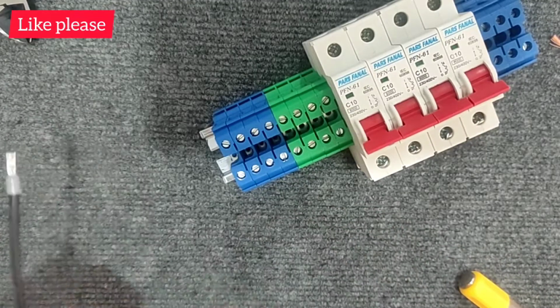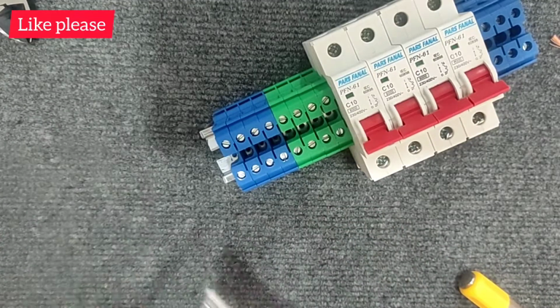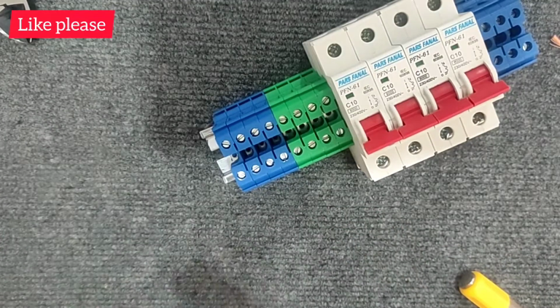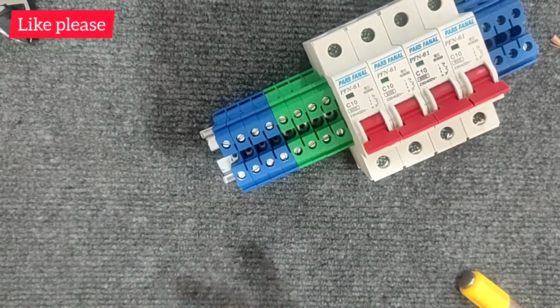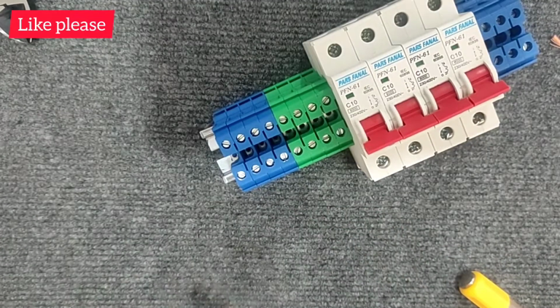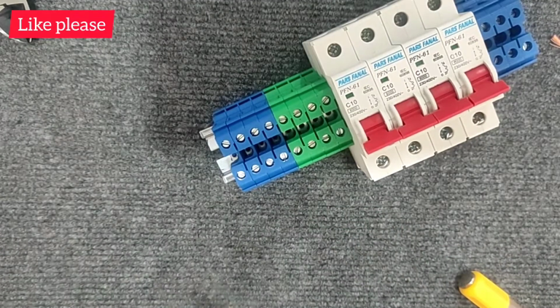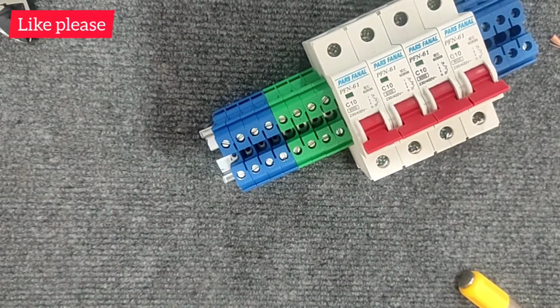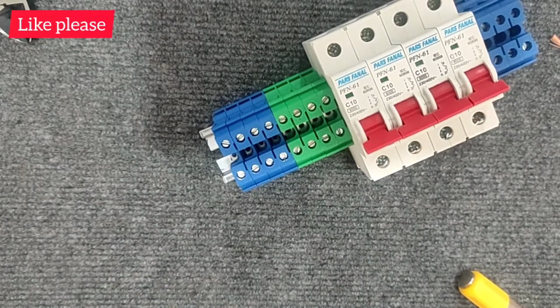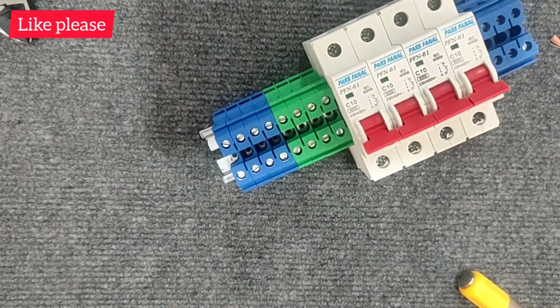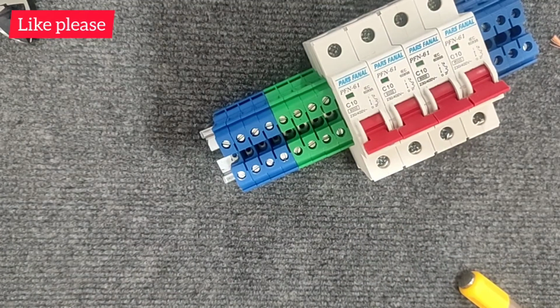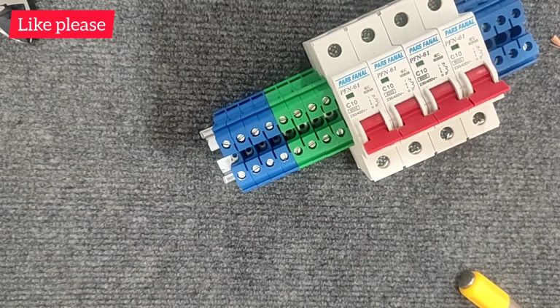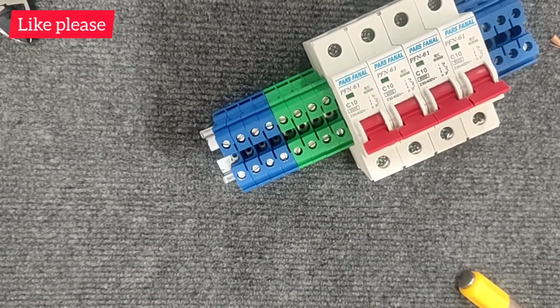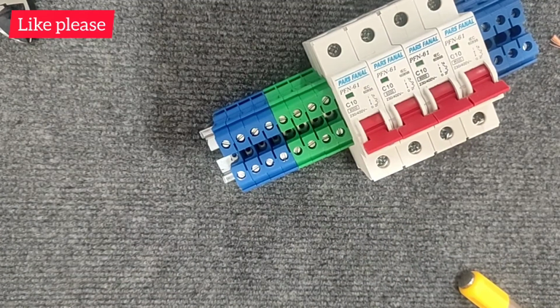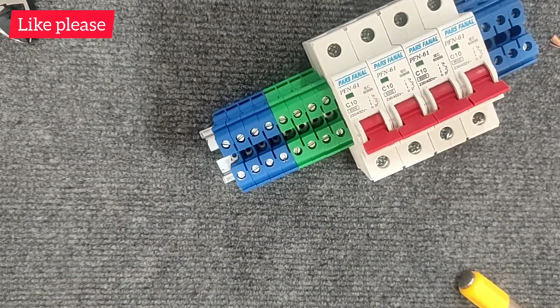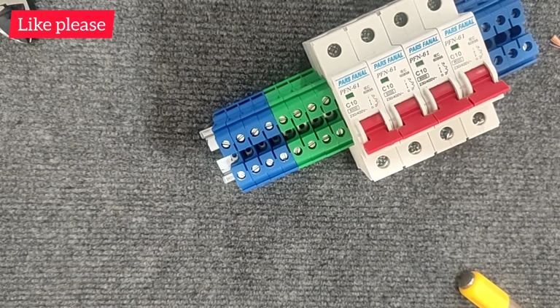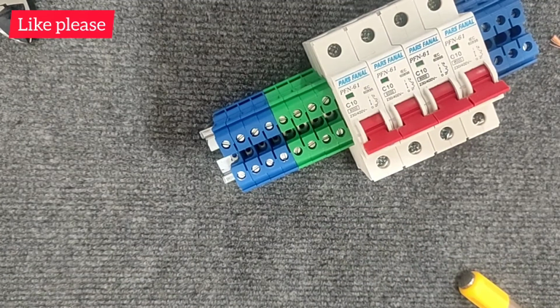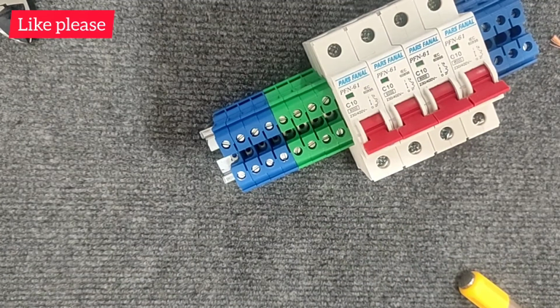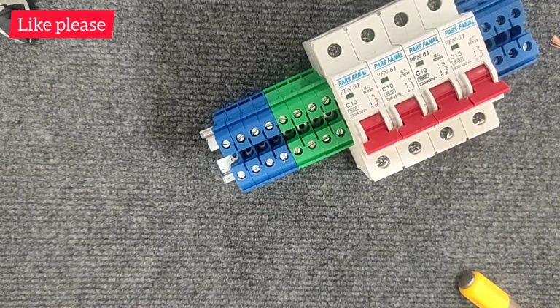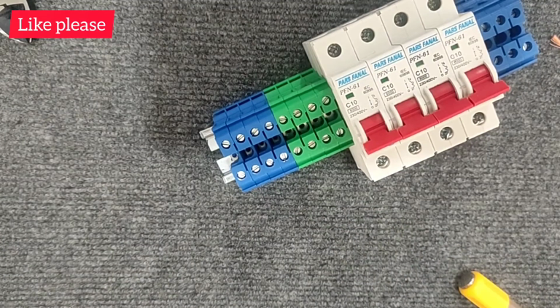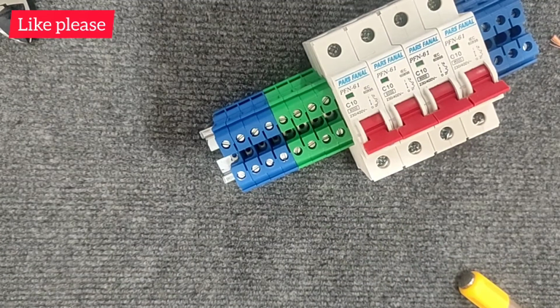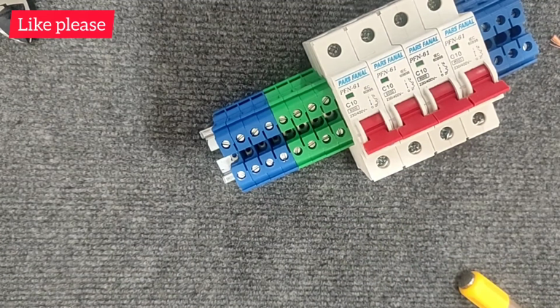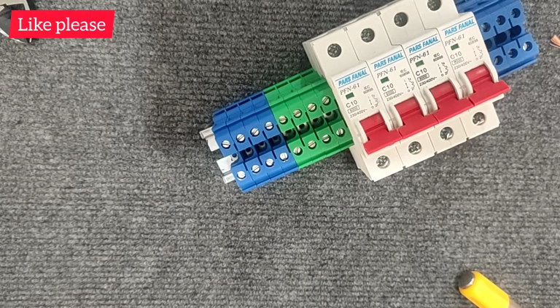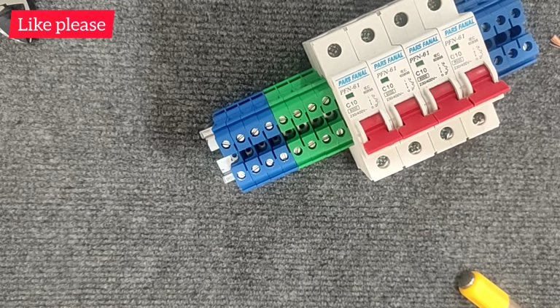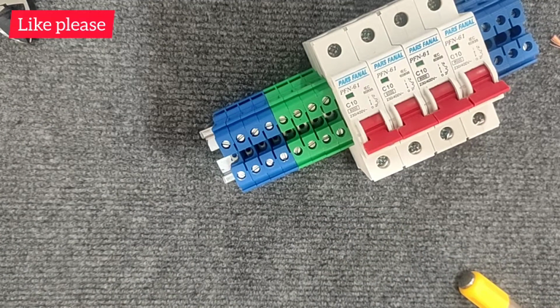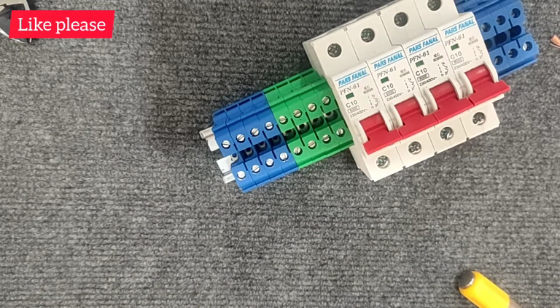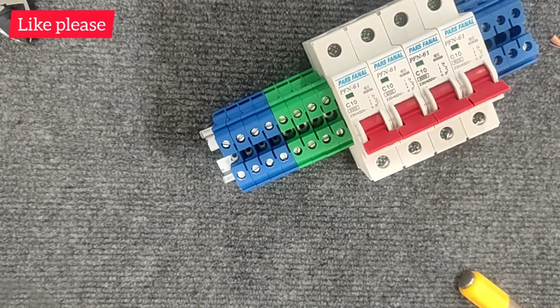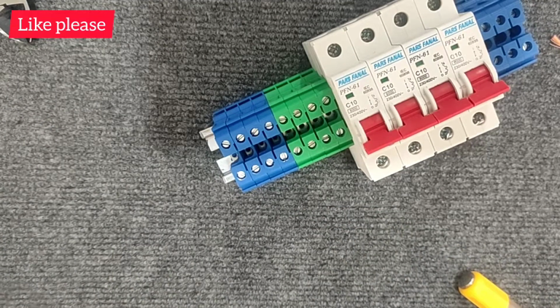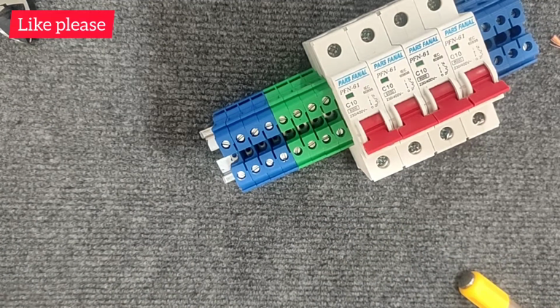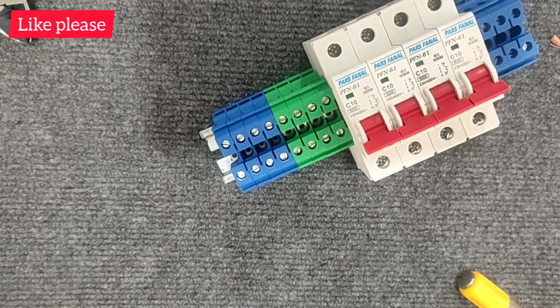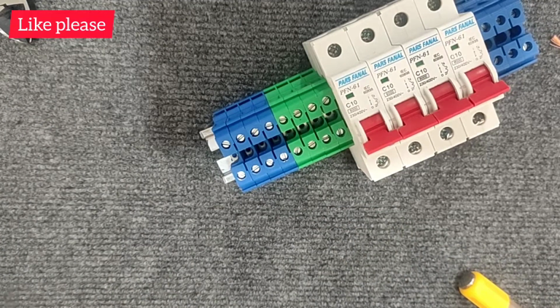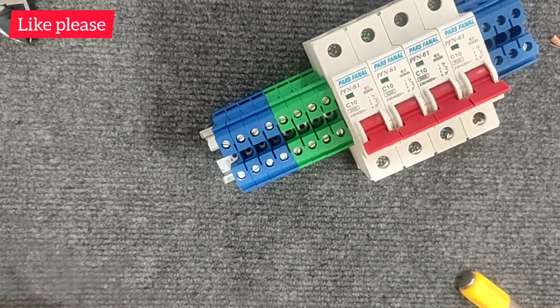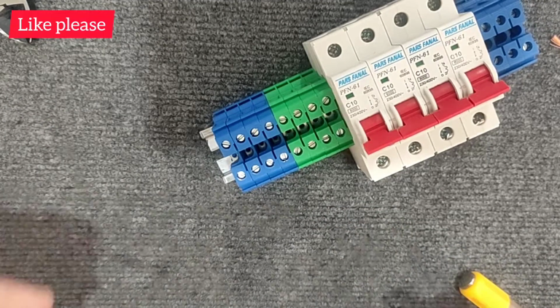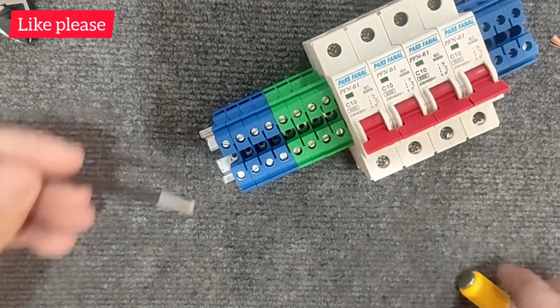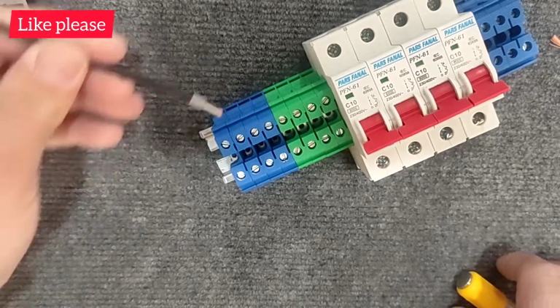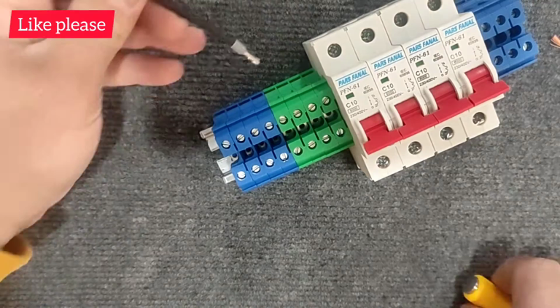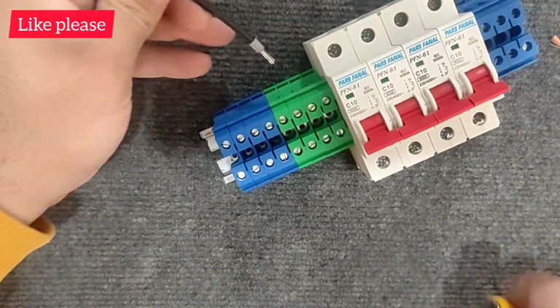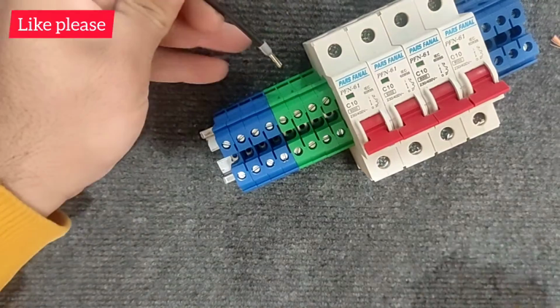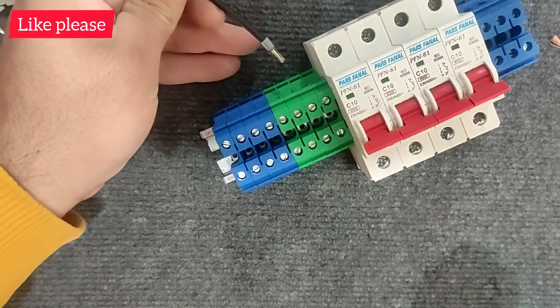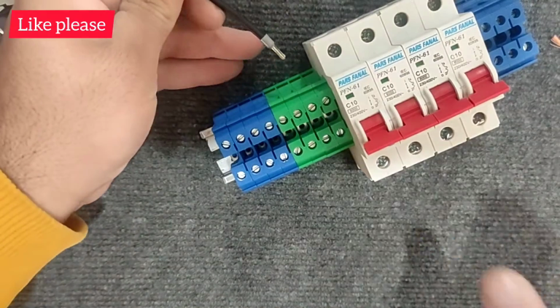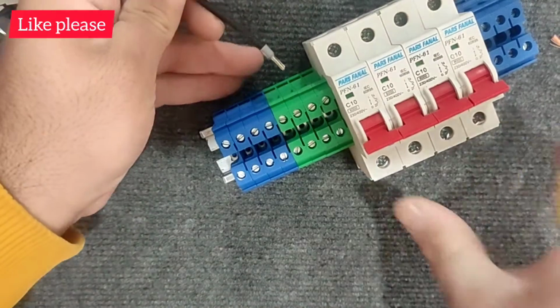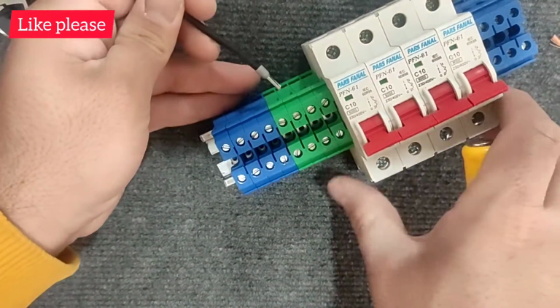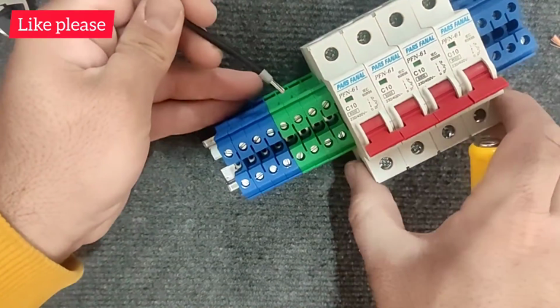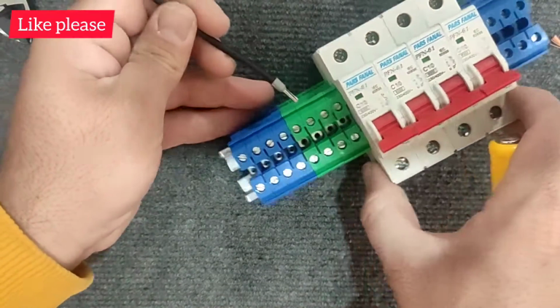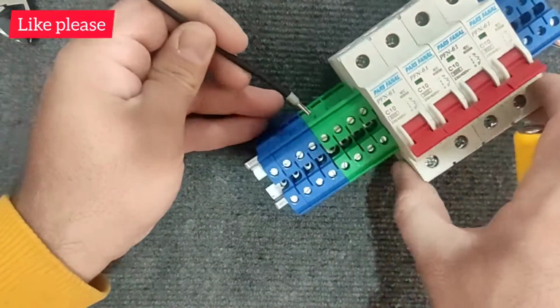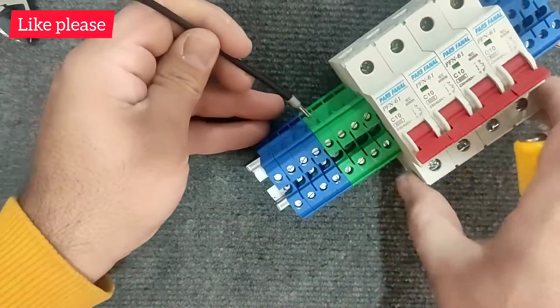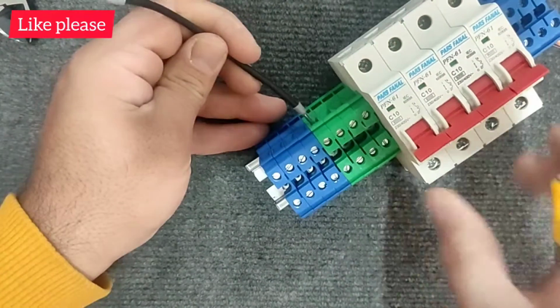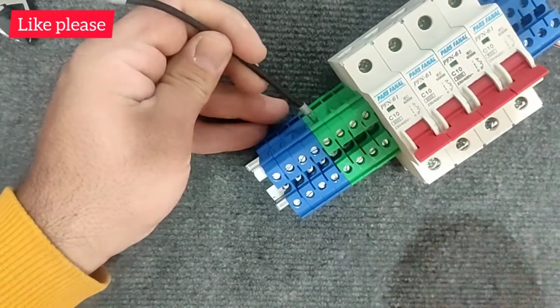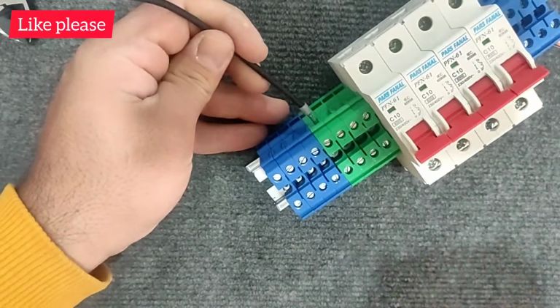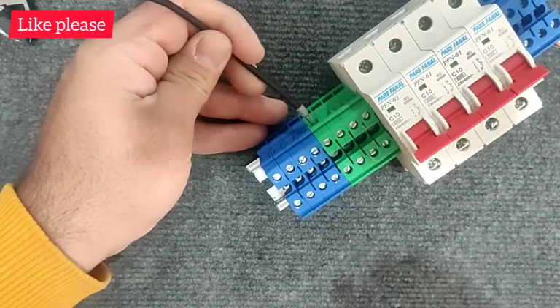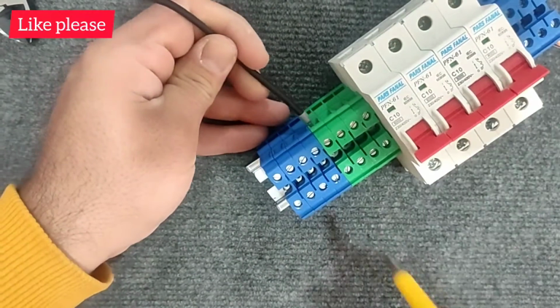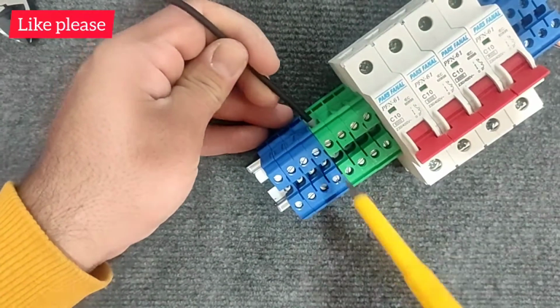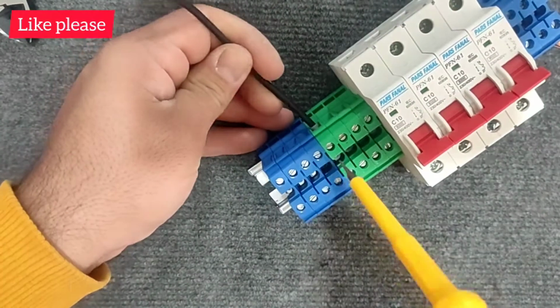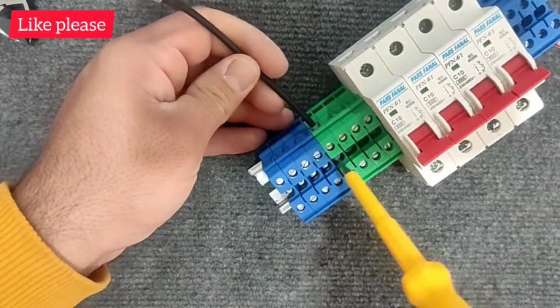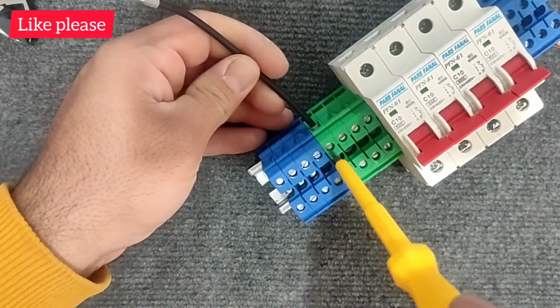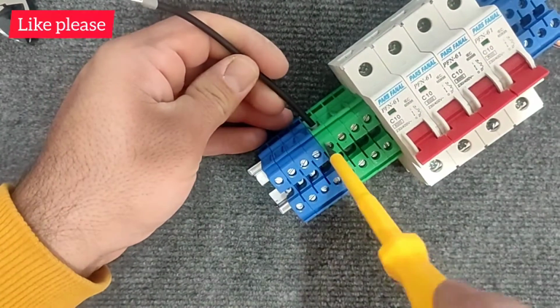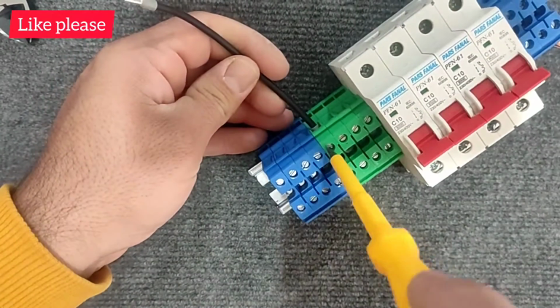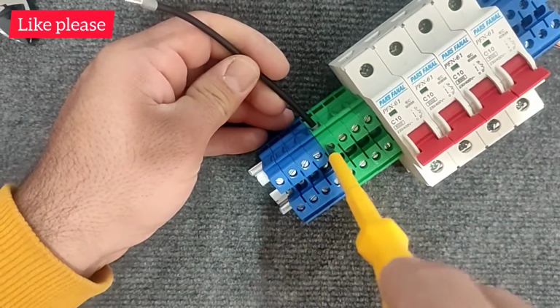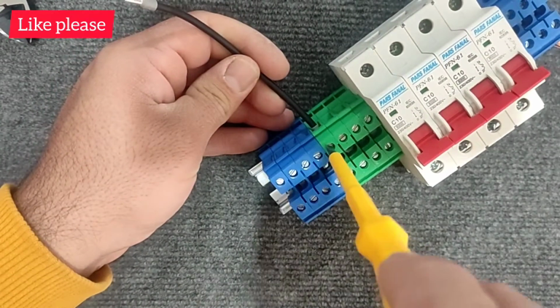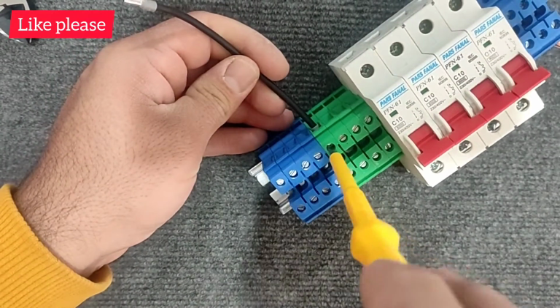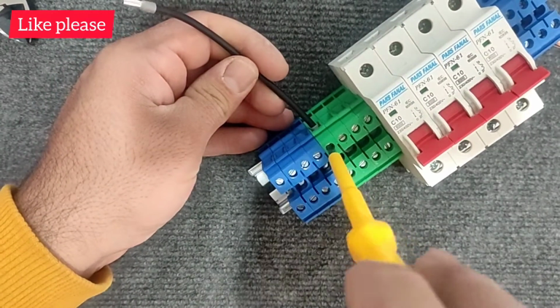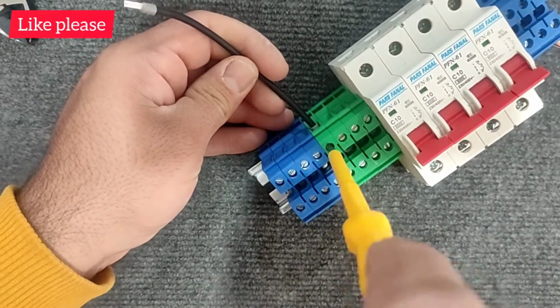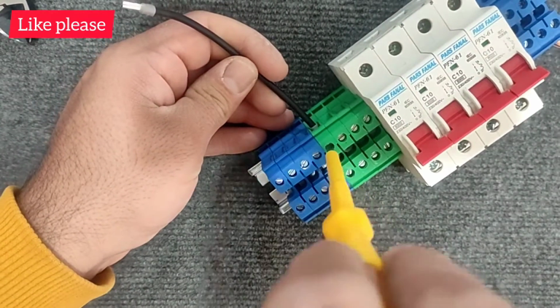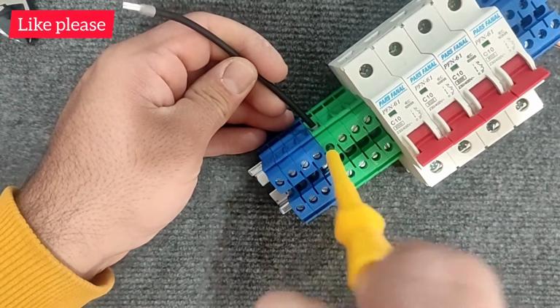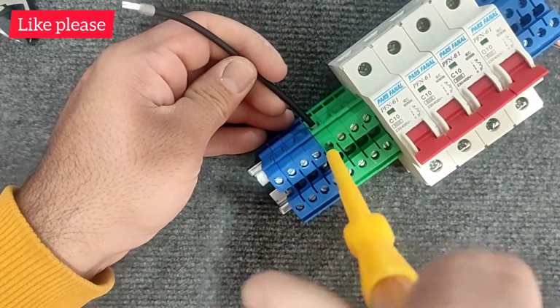We connect the input phase from the input terminals to the input of the miniature switch.